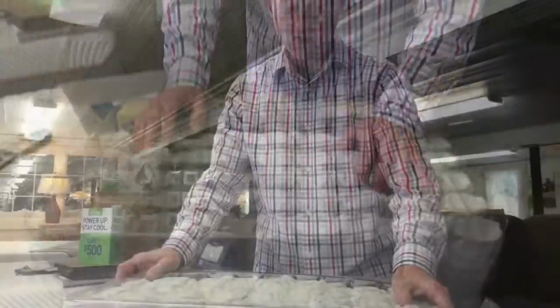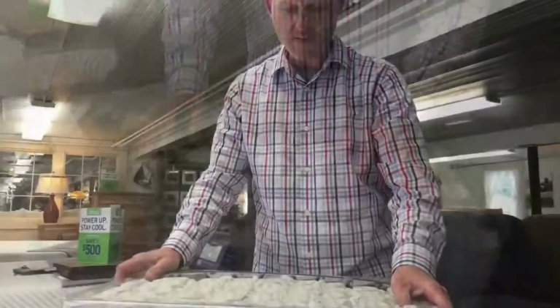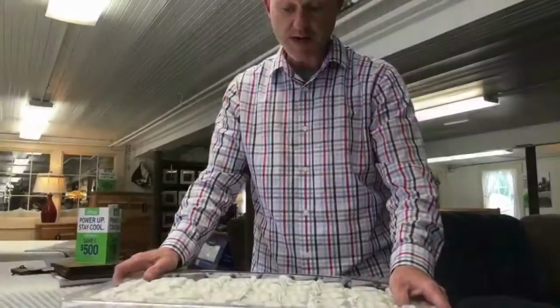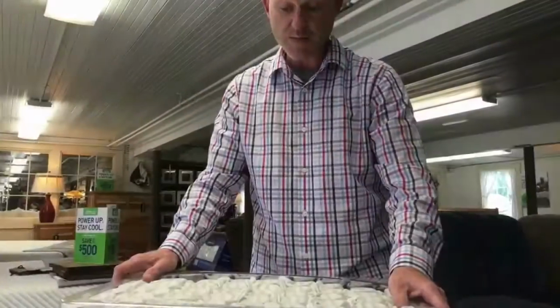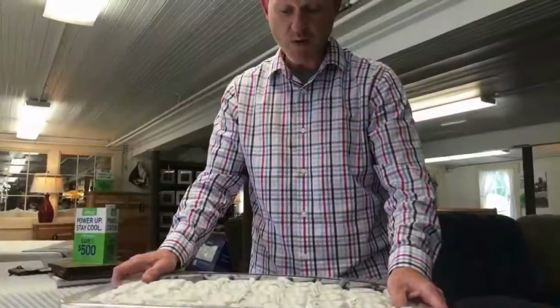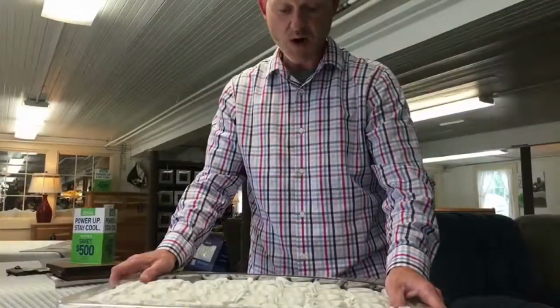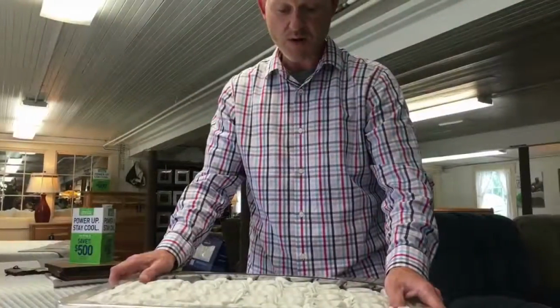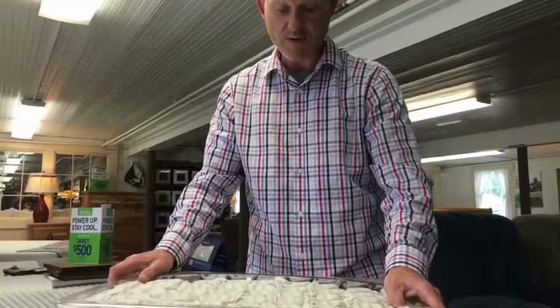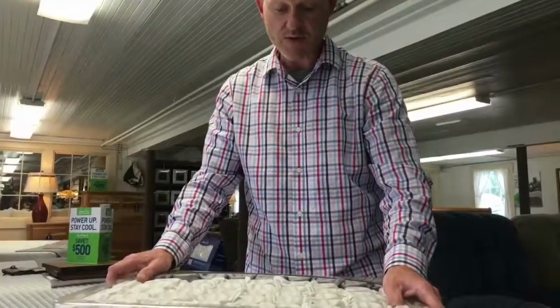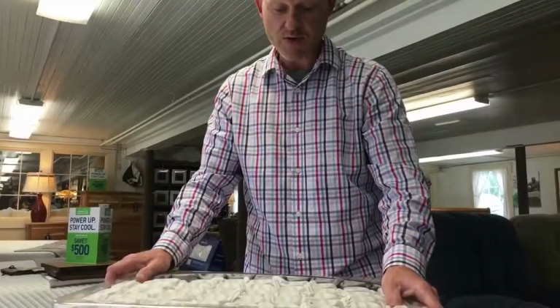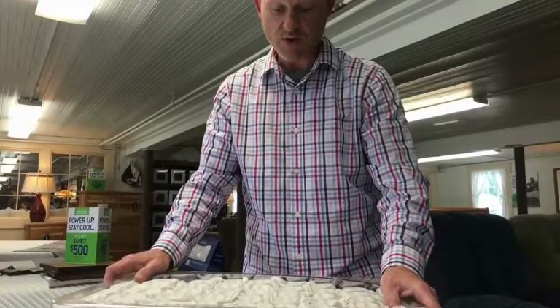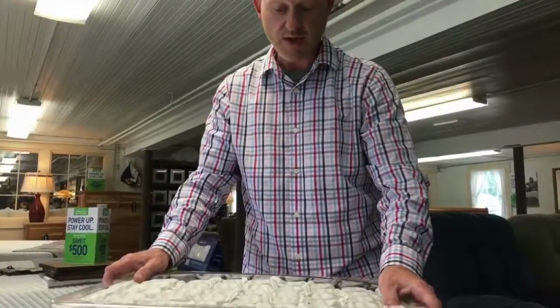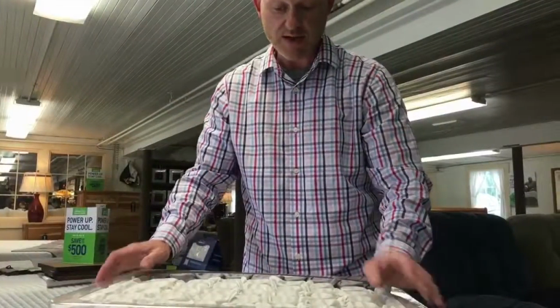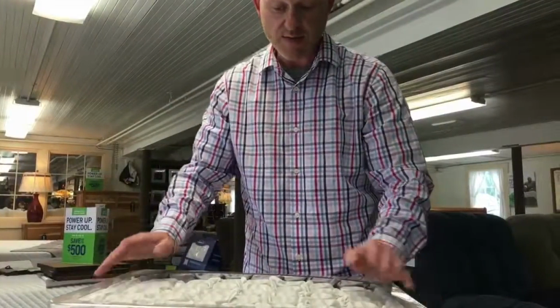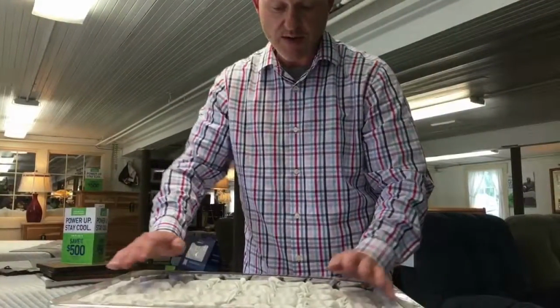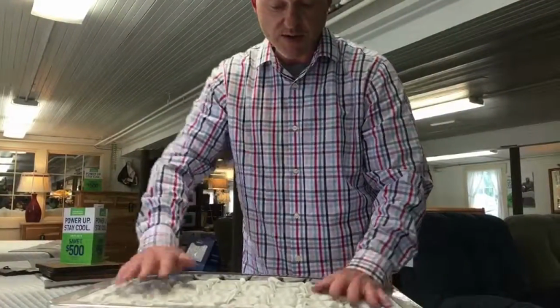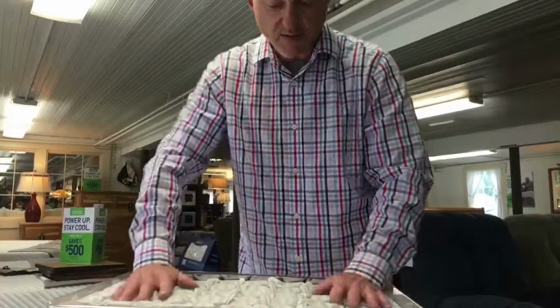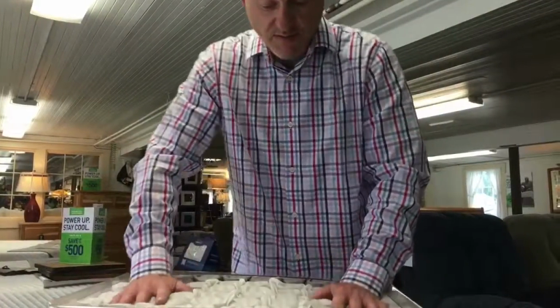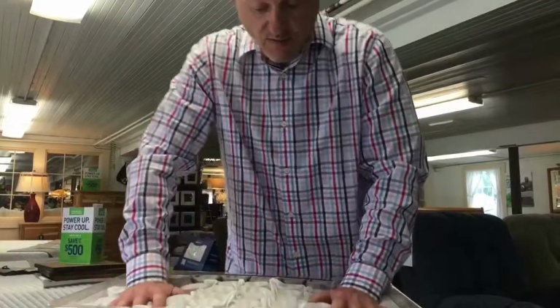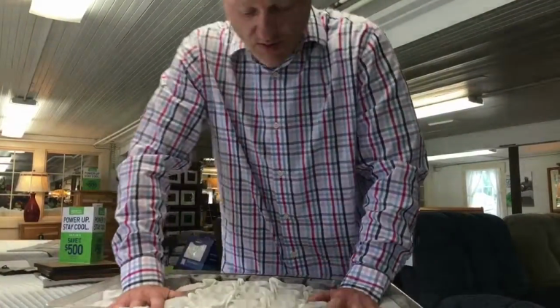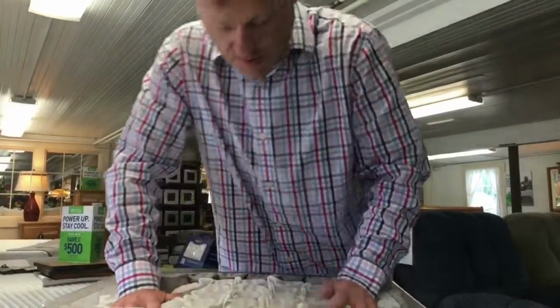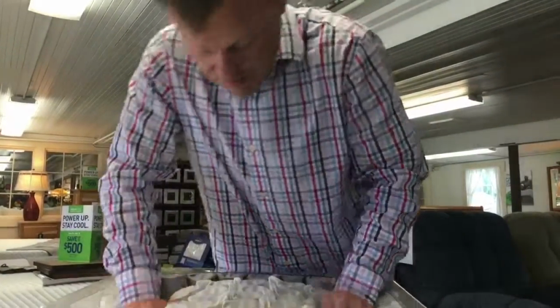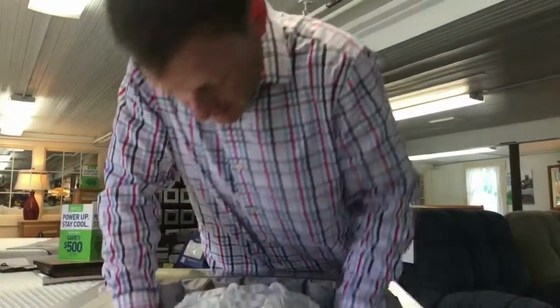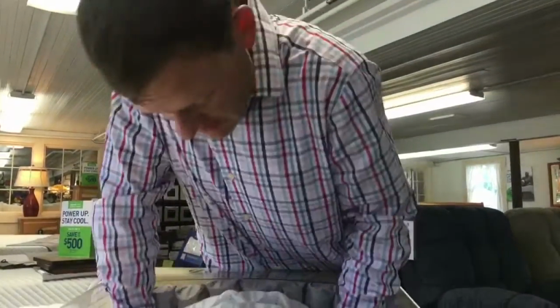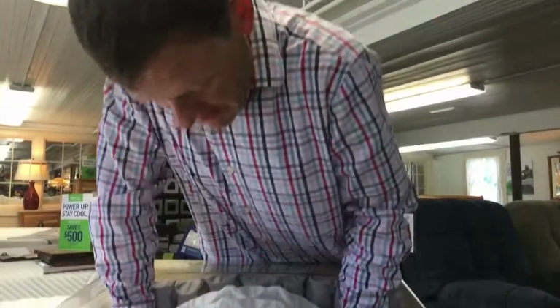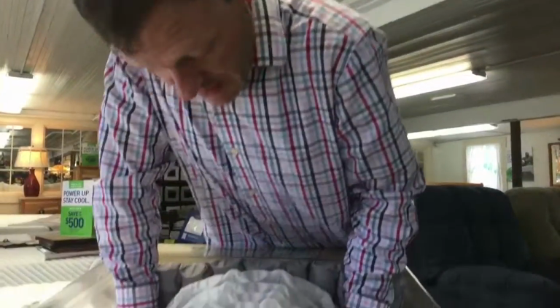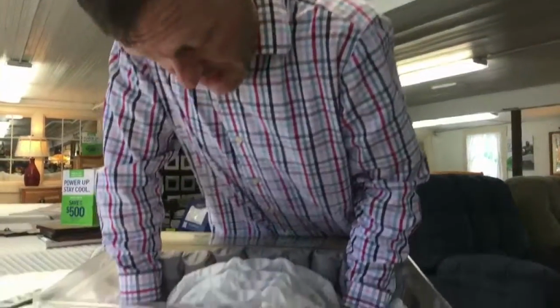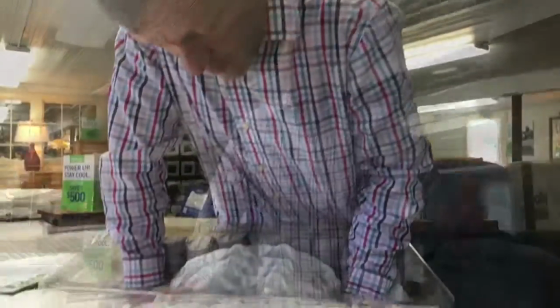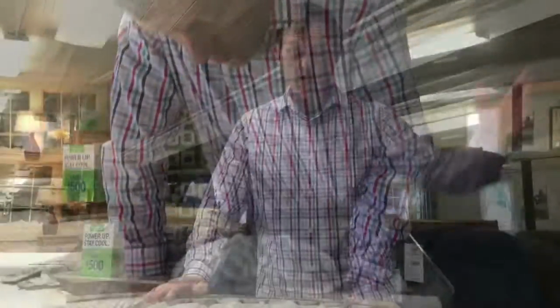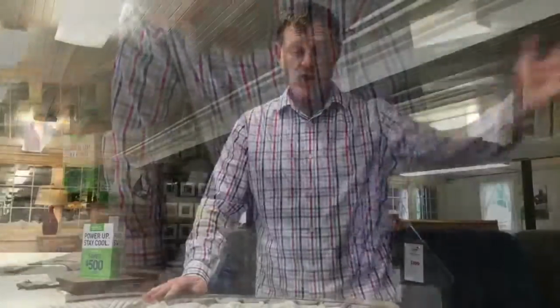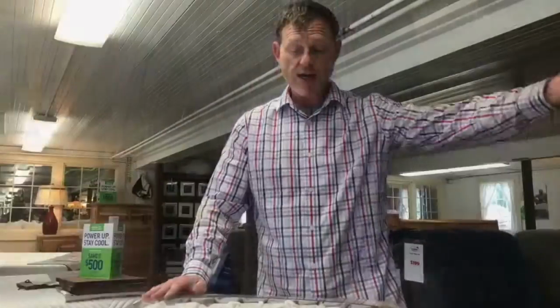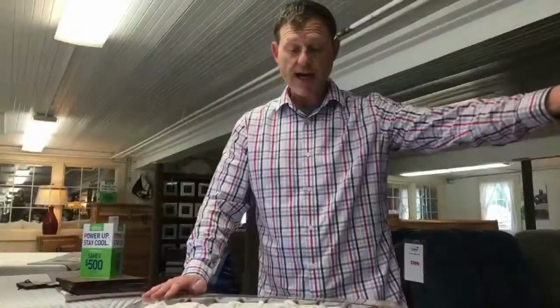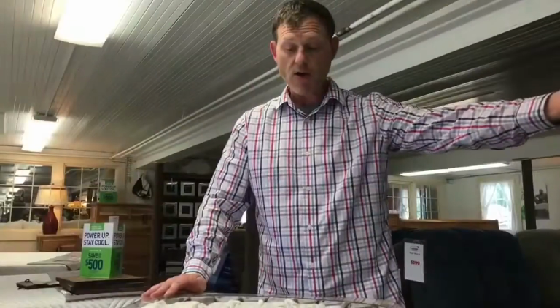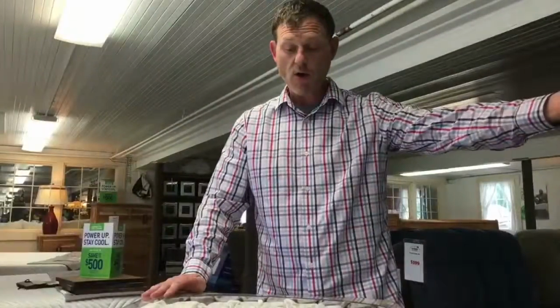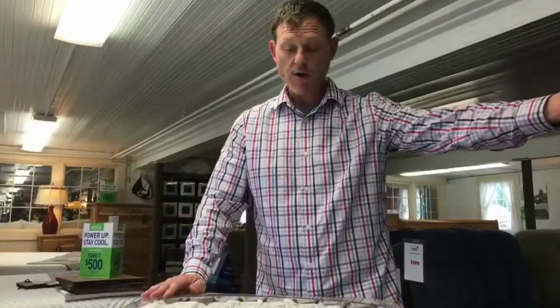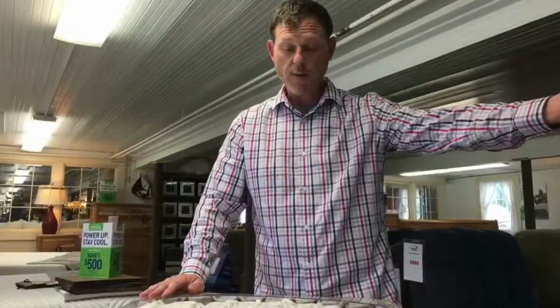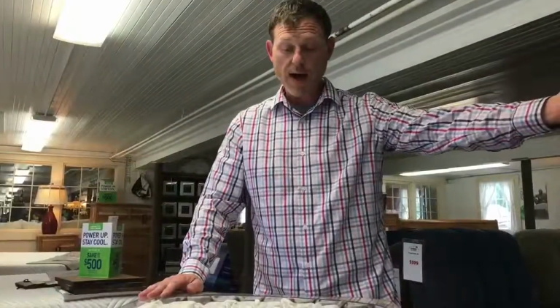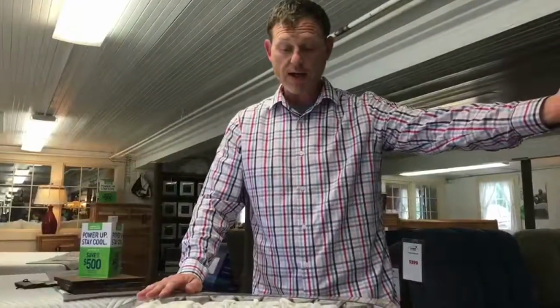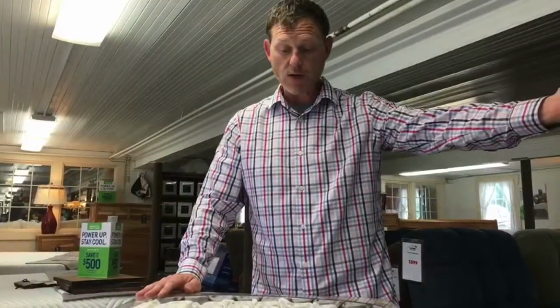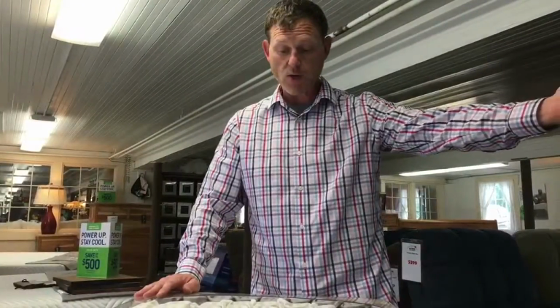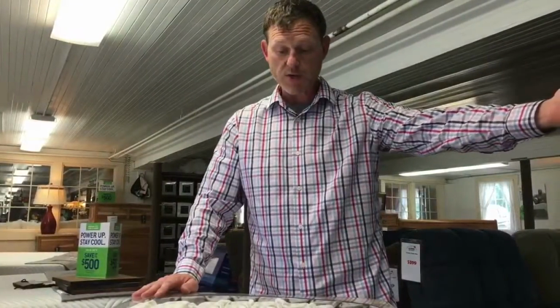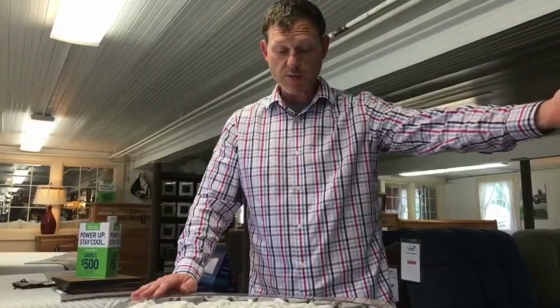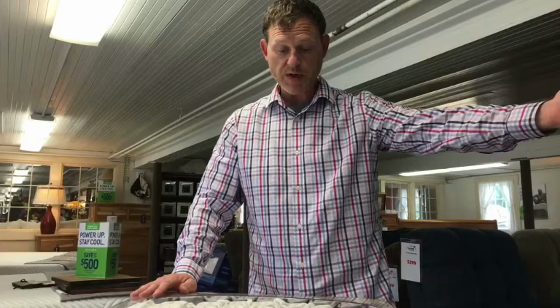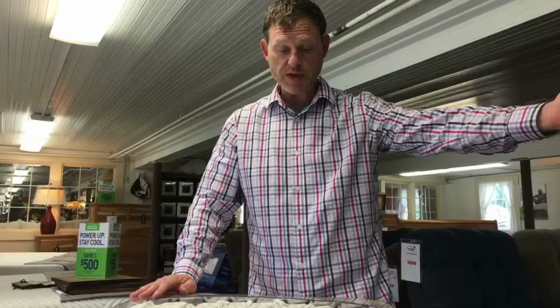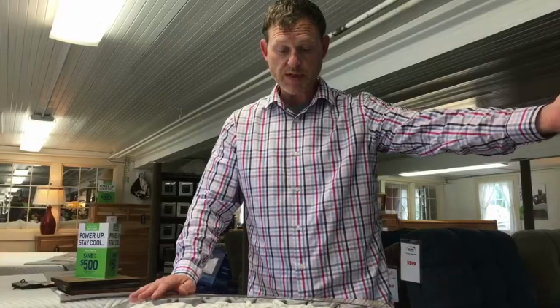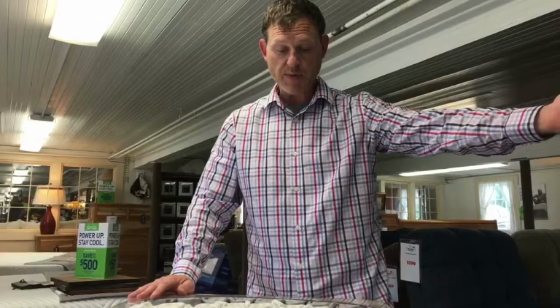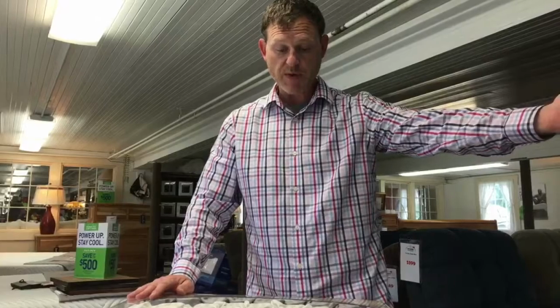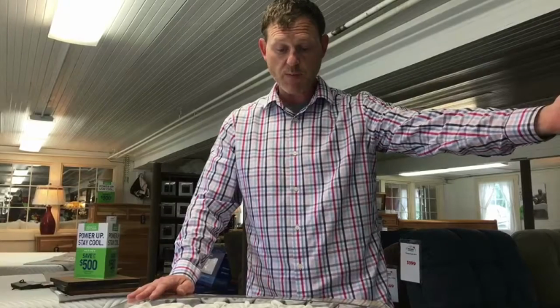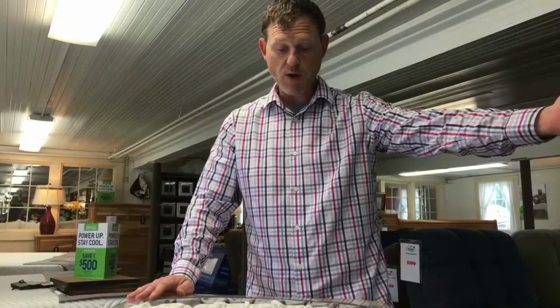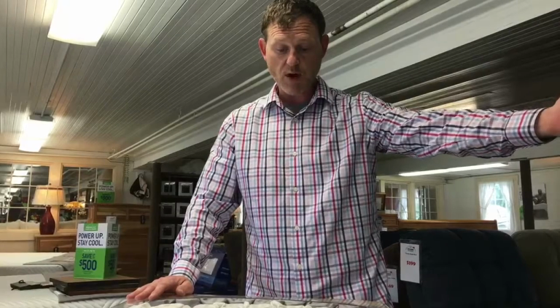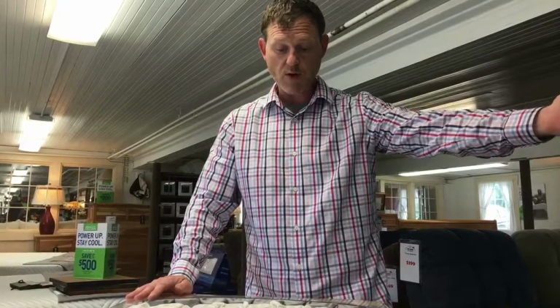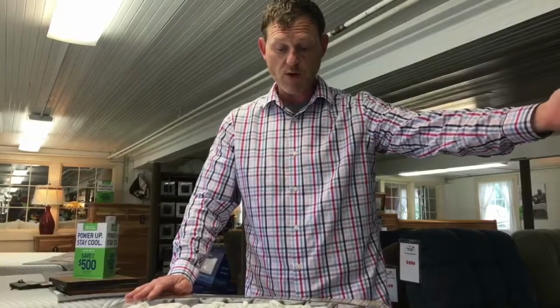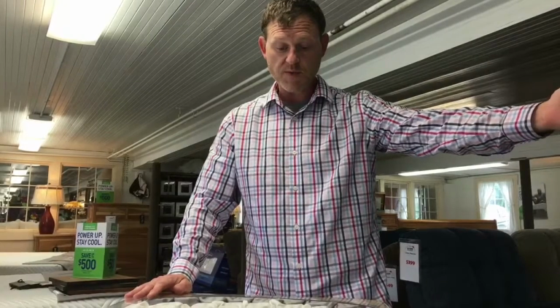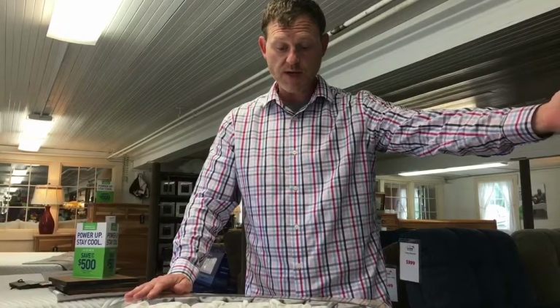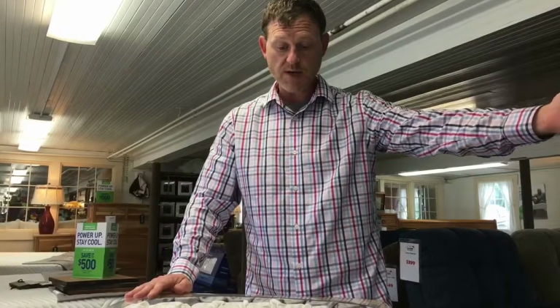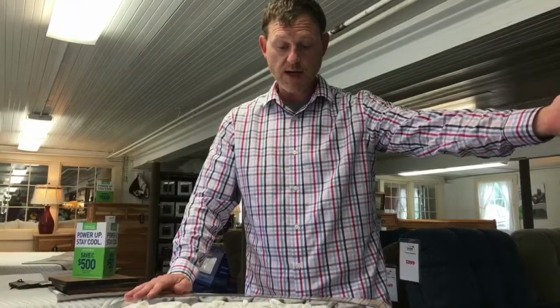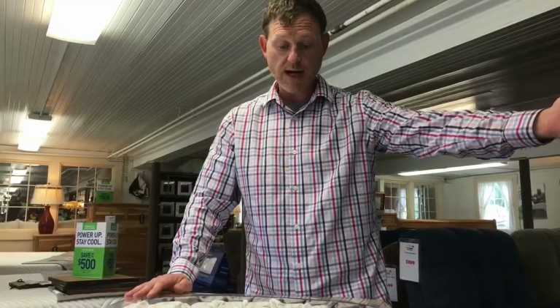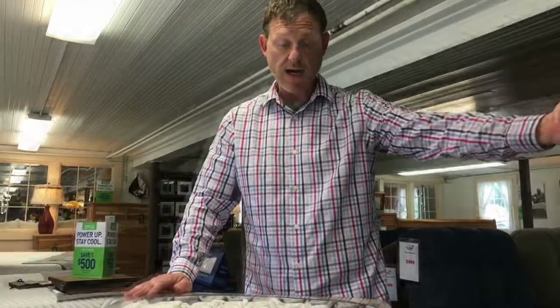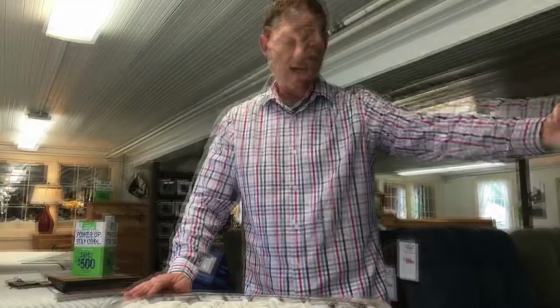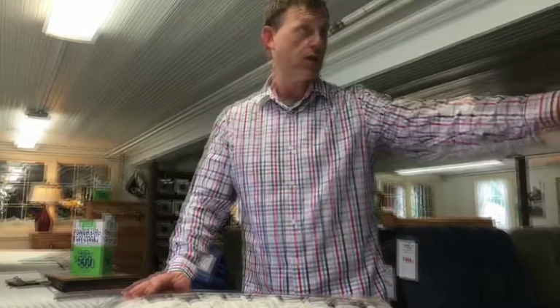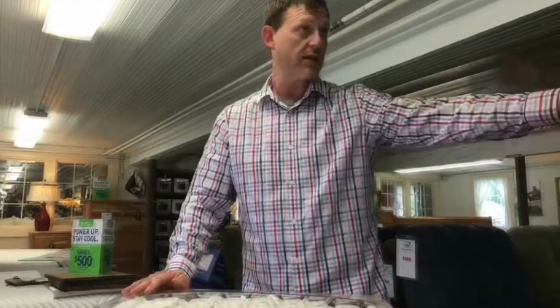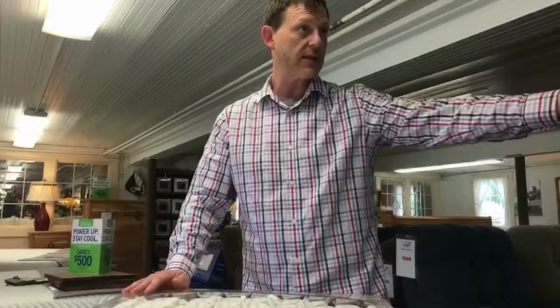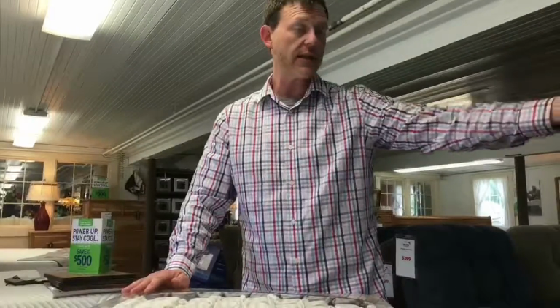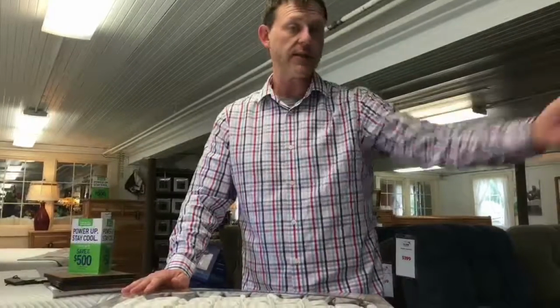But the best part of this unit, as I mentioned before, is the support. Check out all of the pocketed coil springs at bigbarnhomecenter.com — click the link.